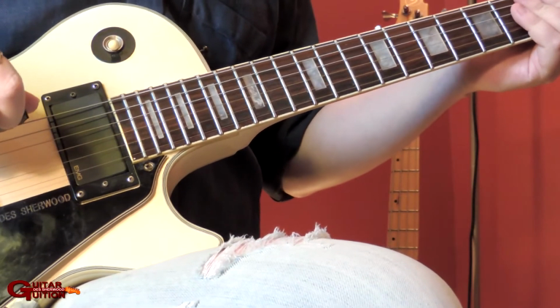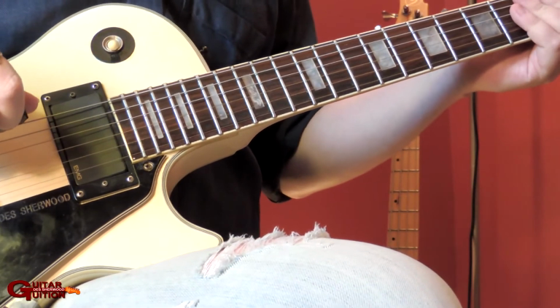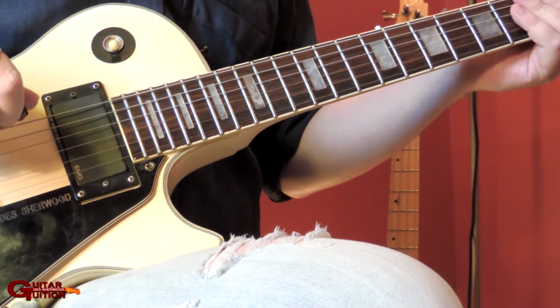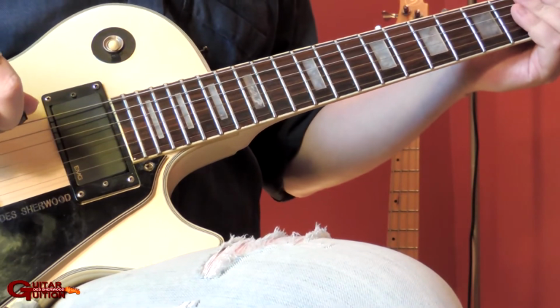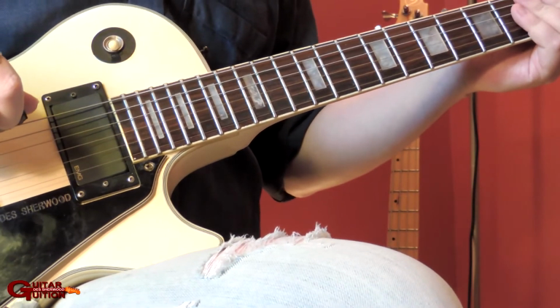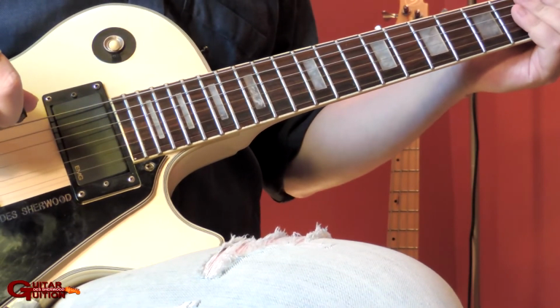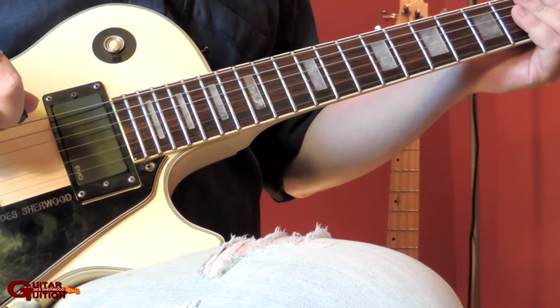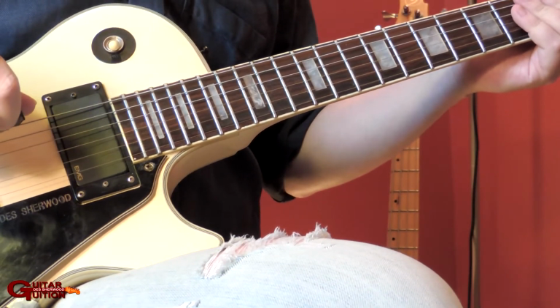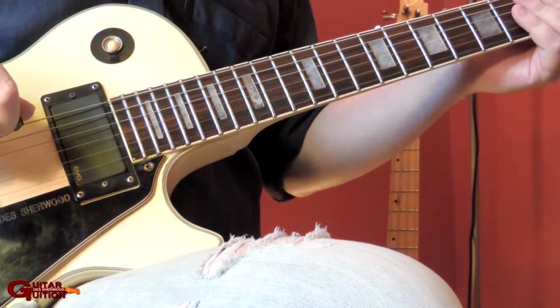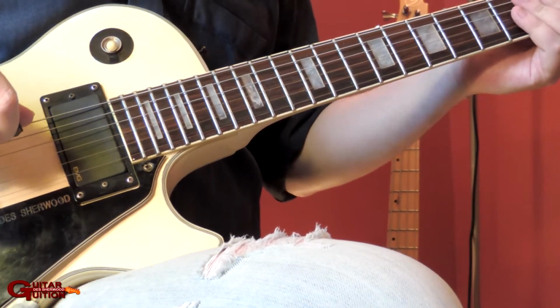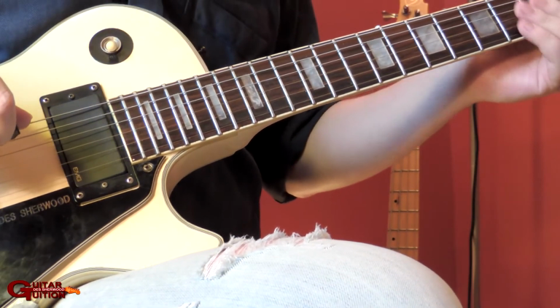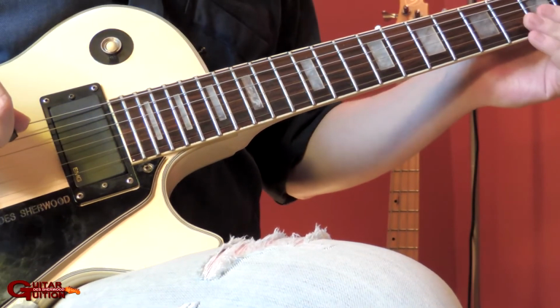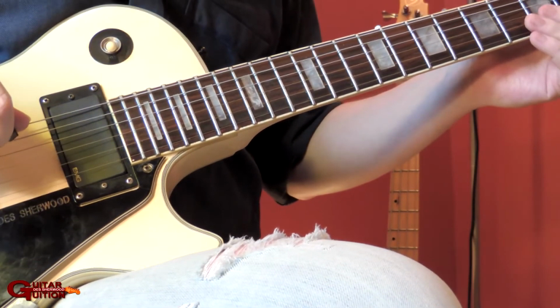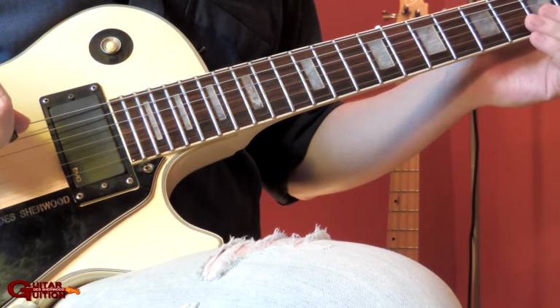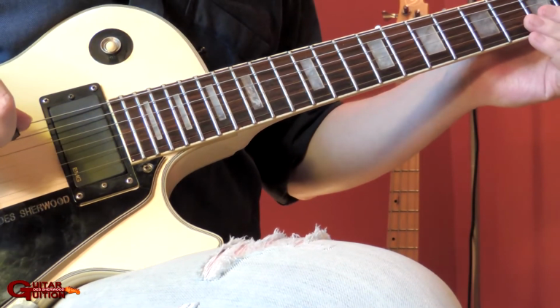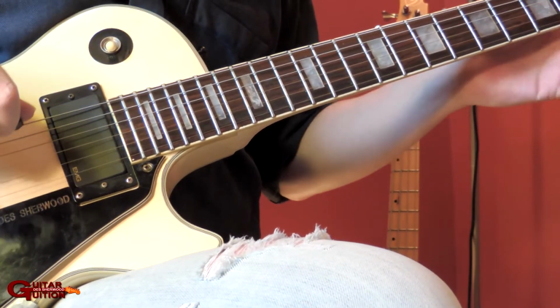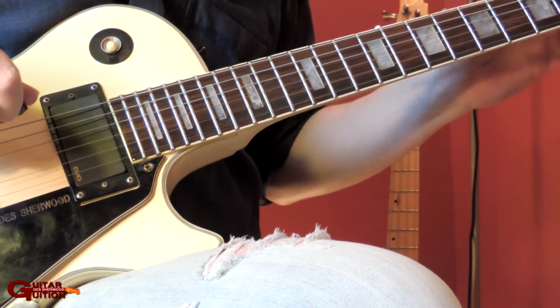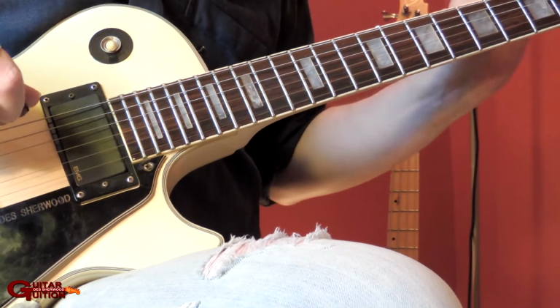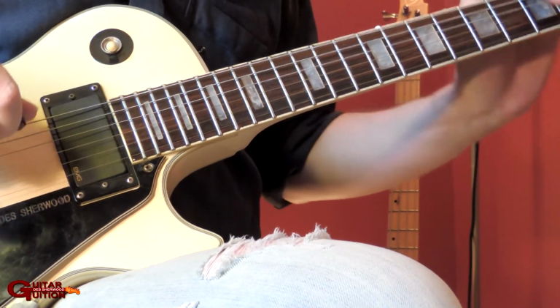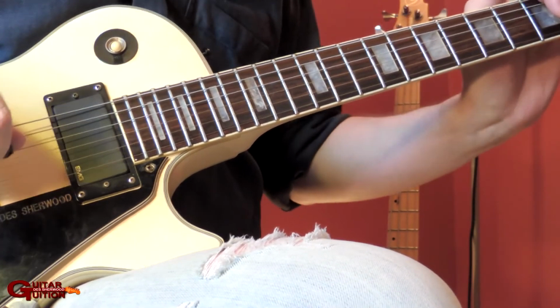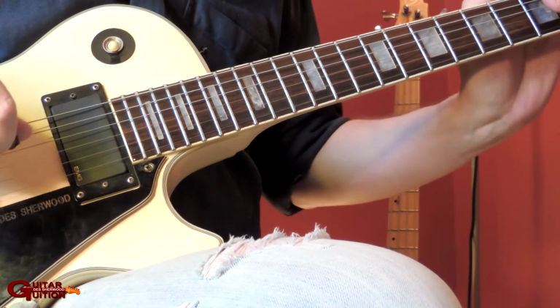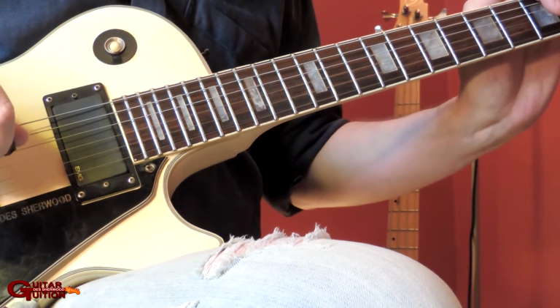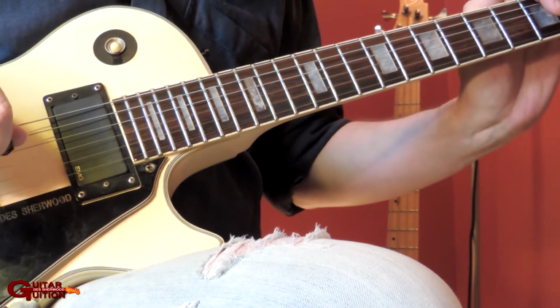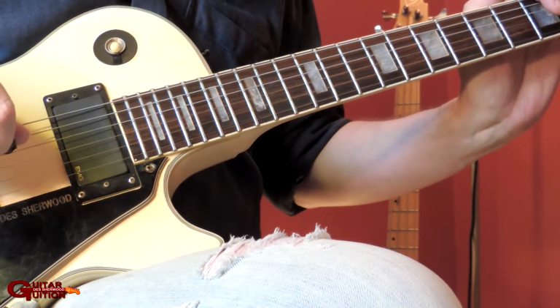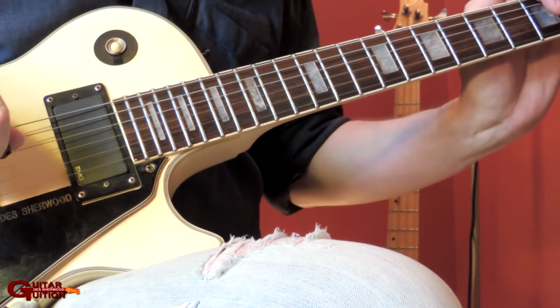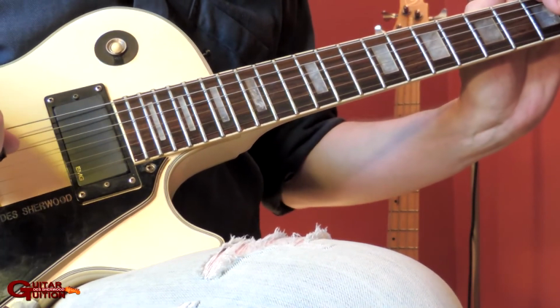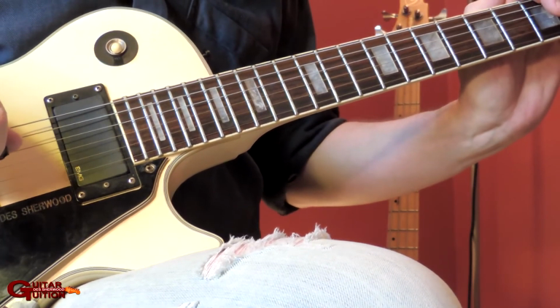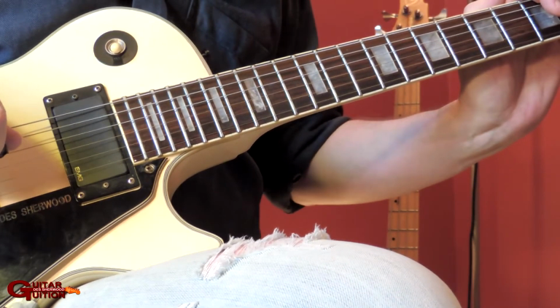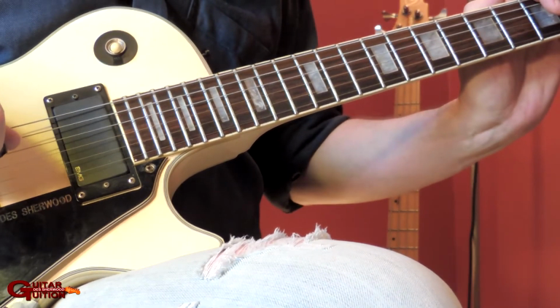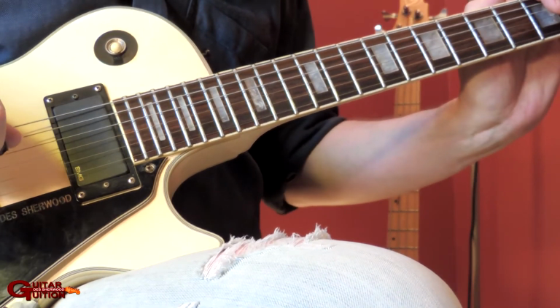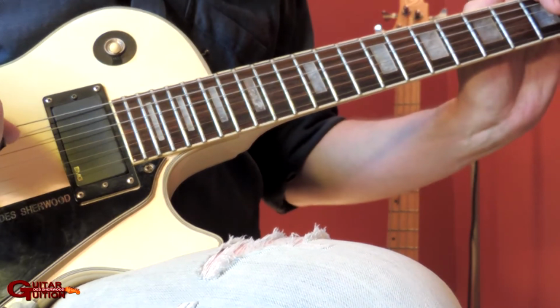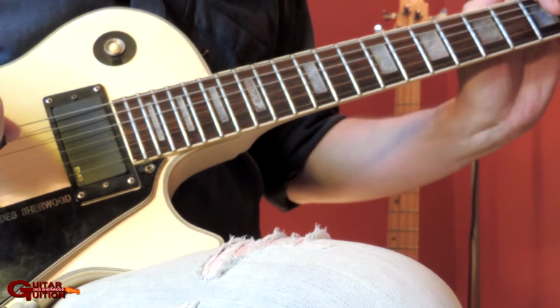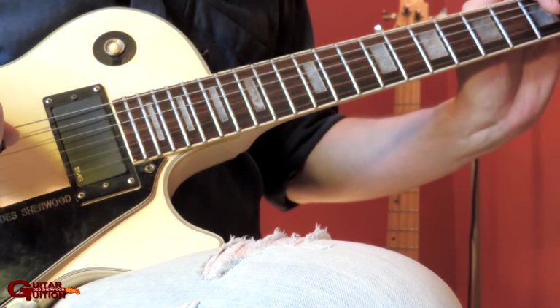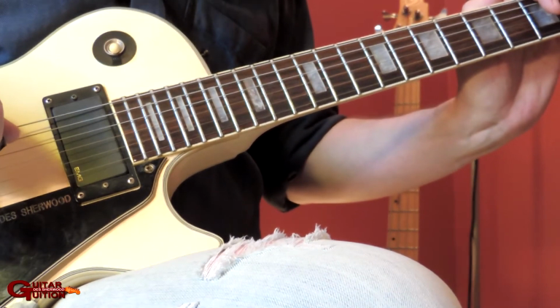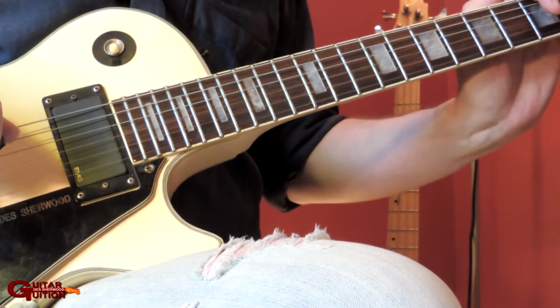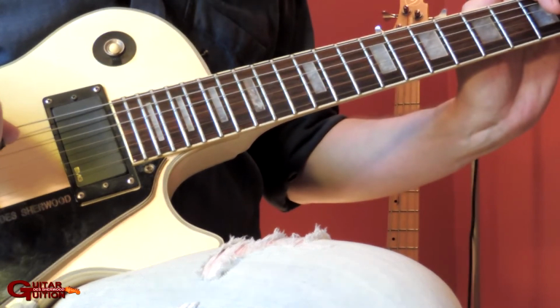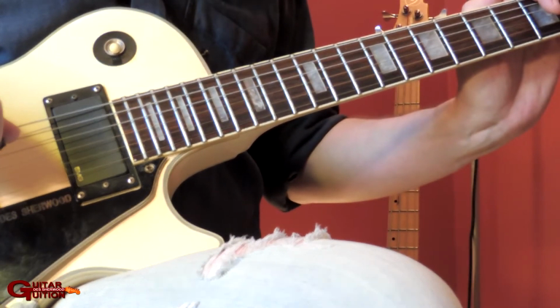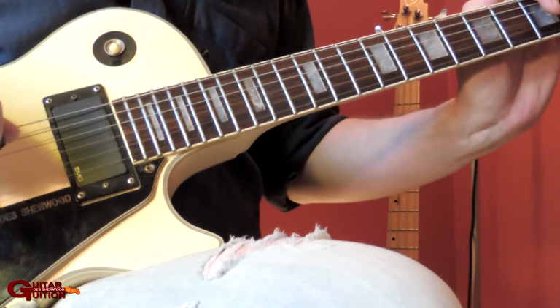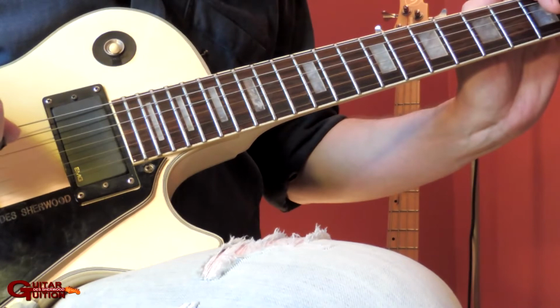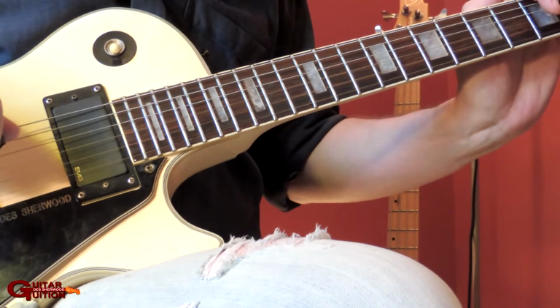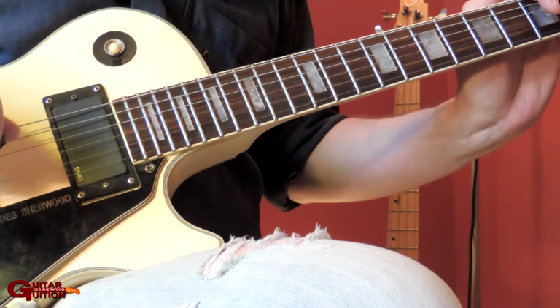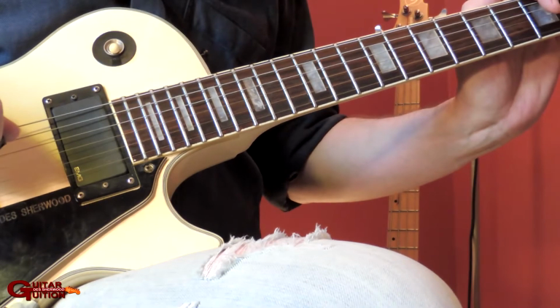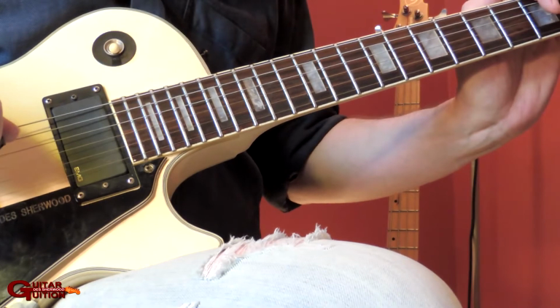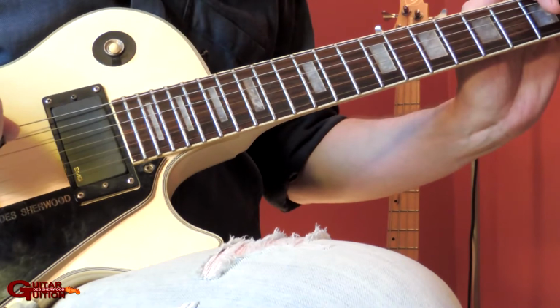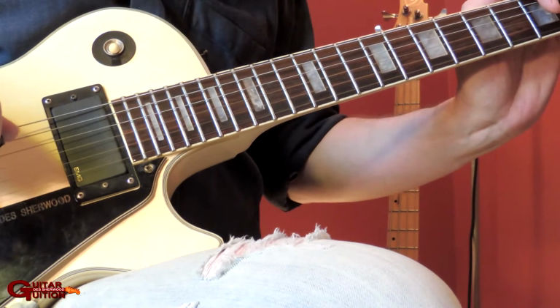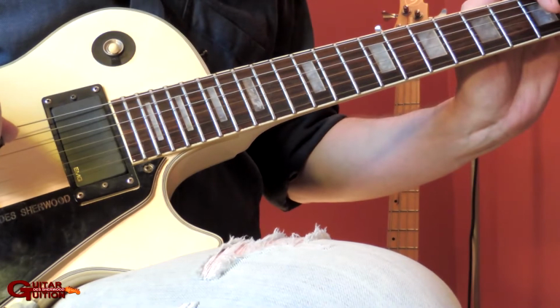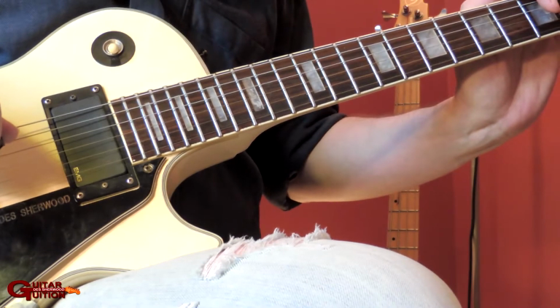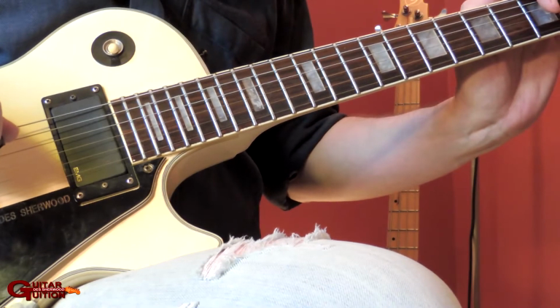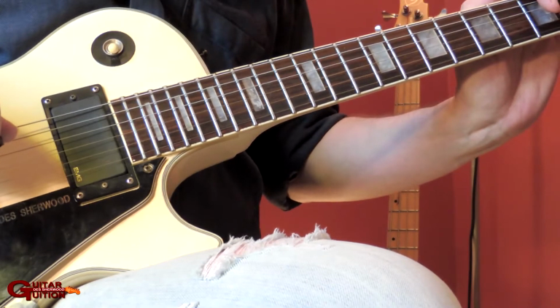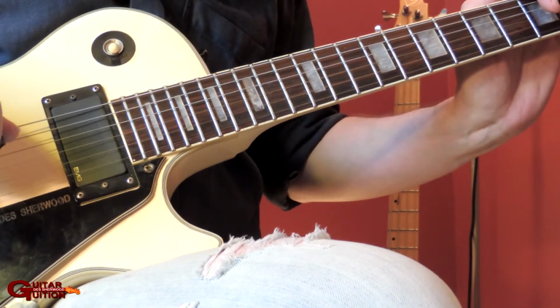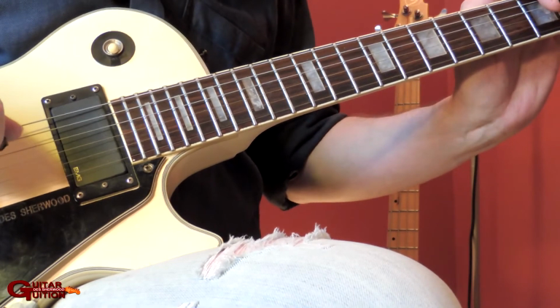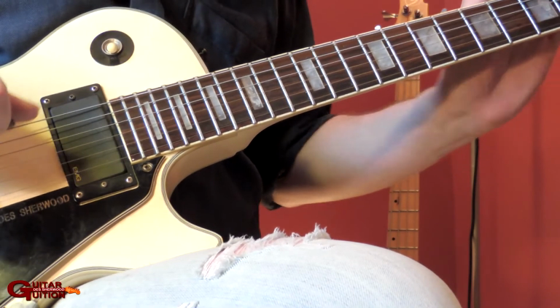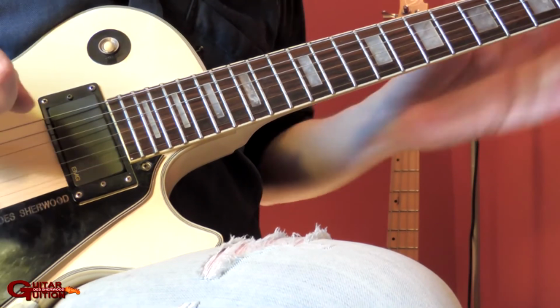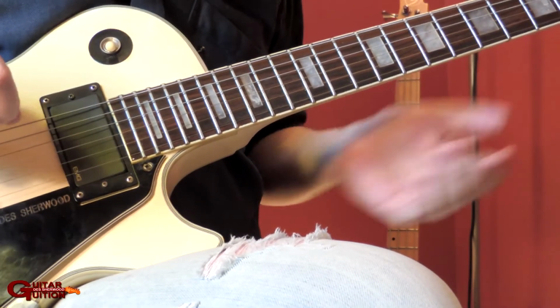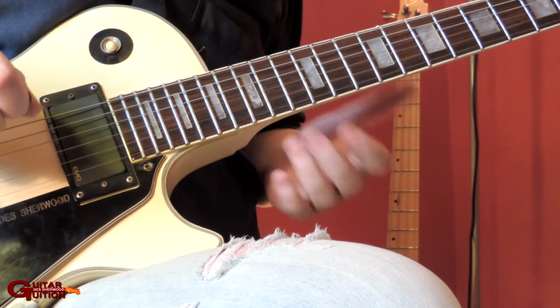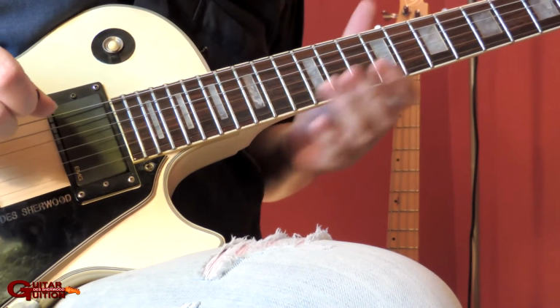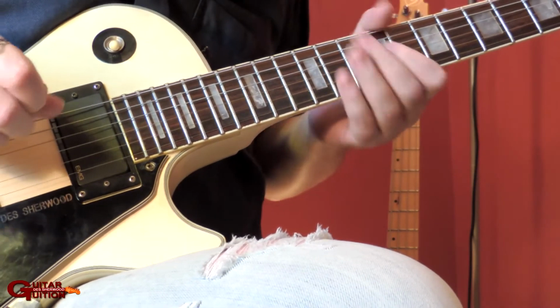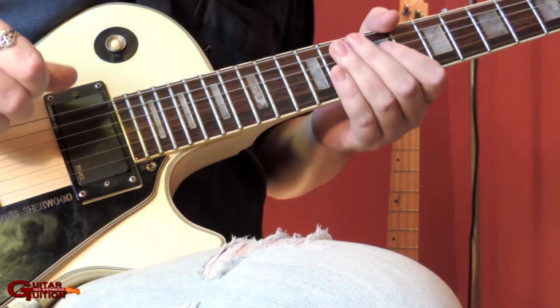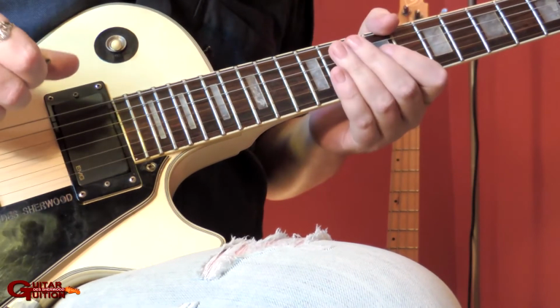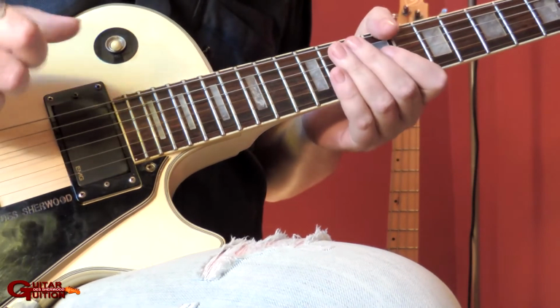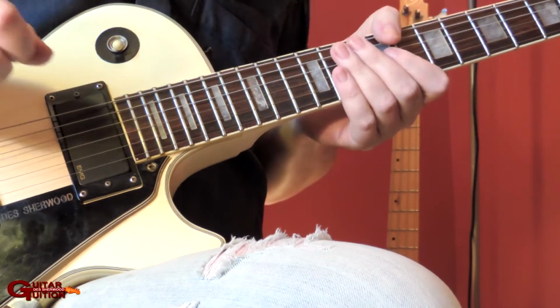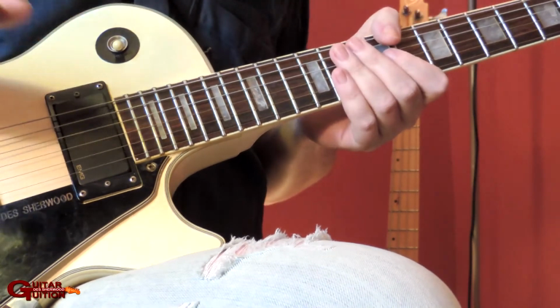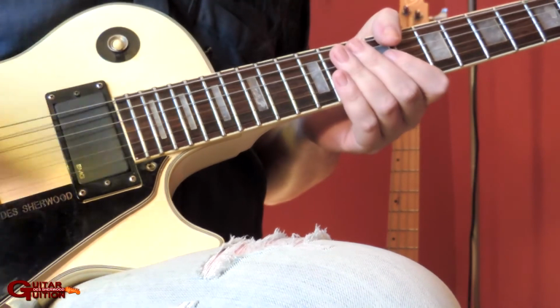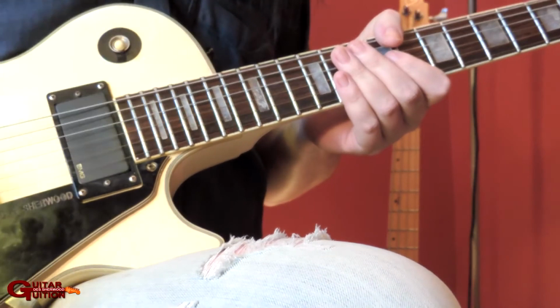Hello there YouTubers. This is a Paul Gilbert, Beth McCourt style string skipping type thing. It's in A minor.